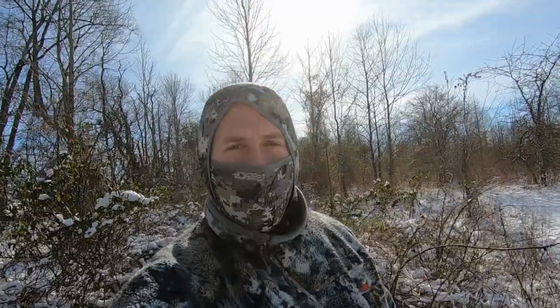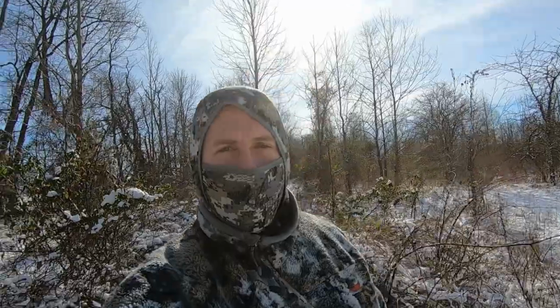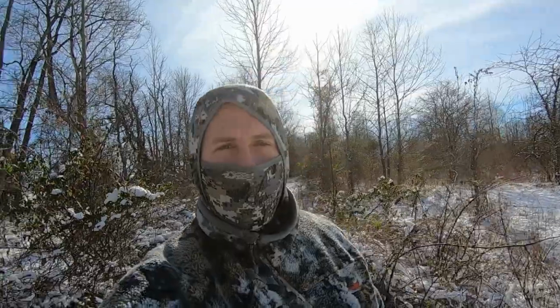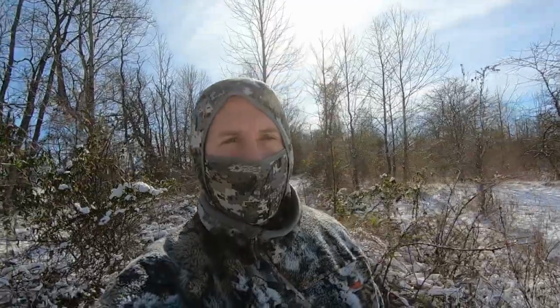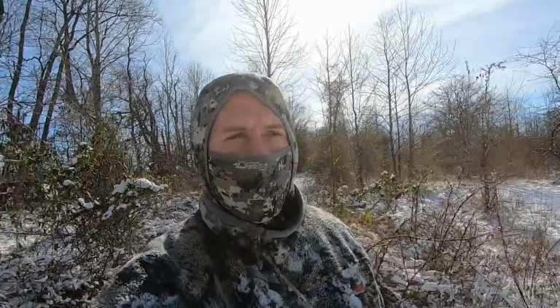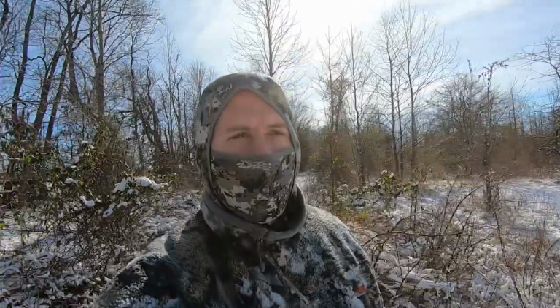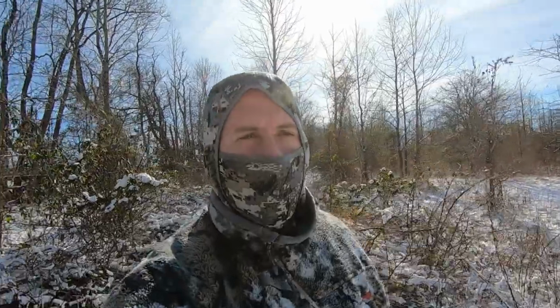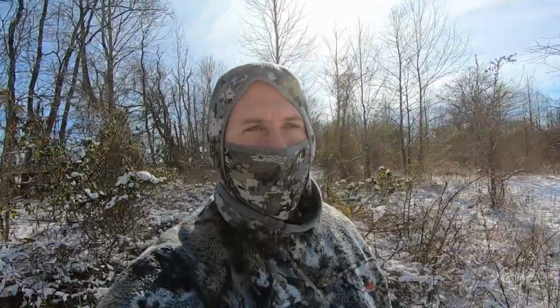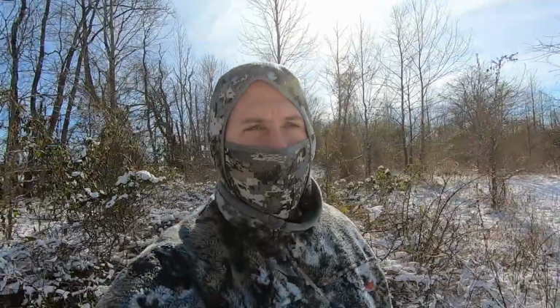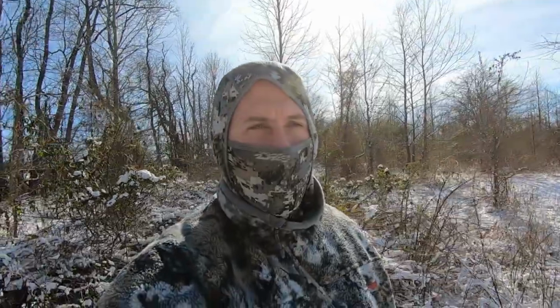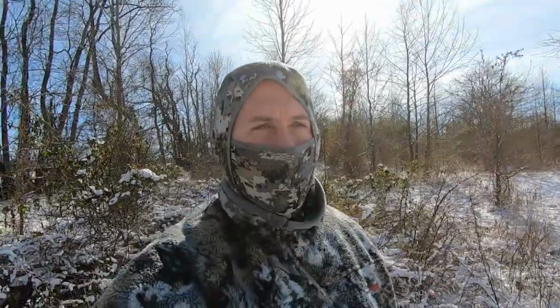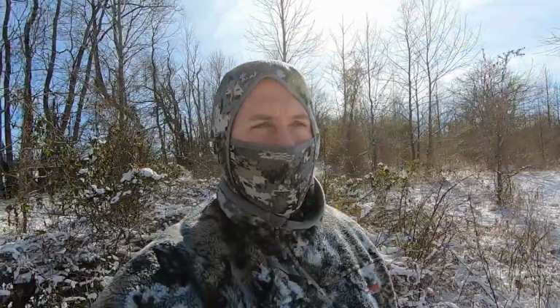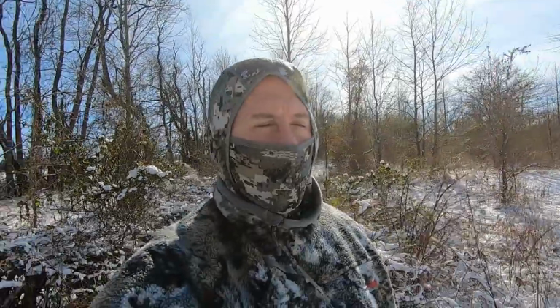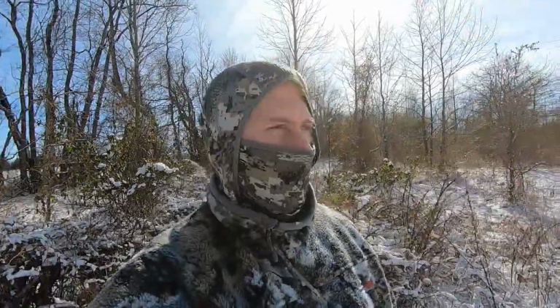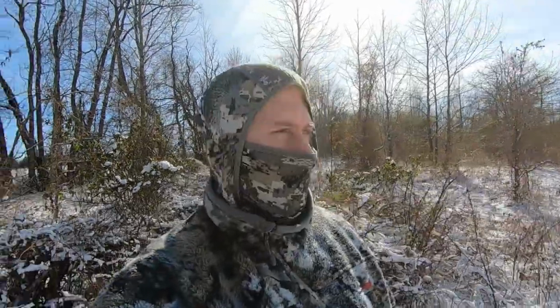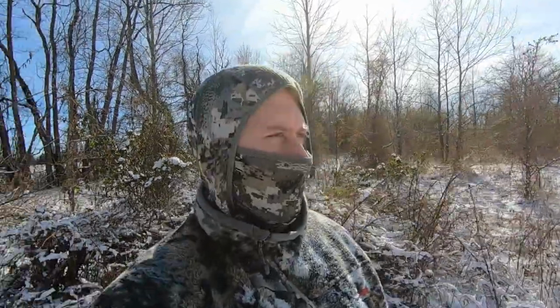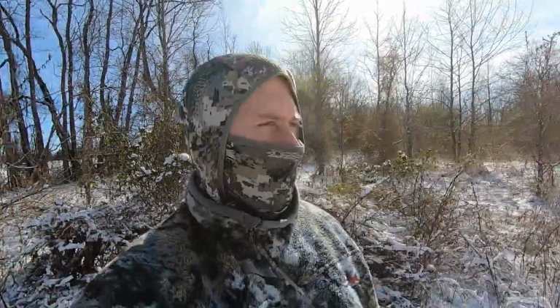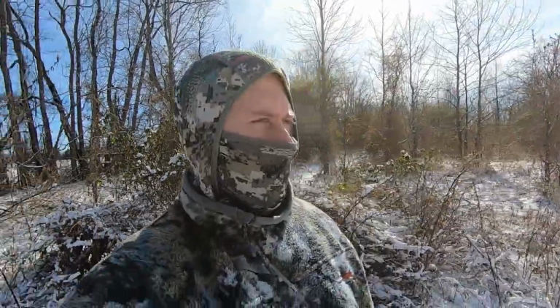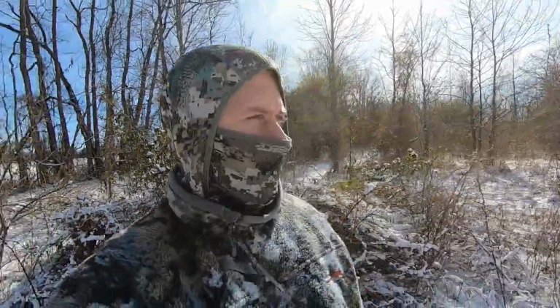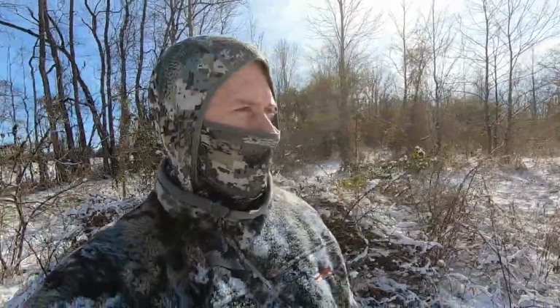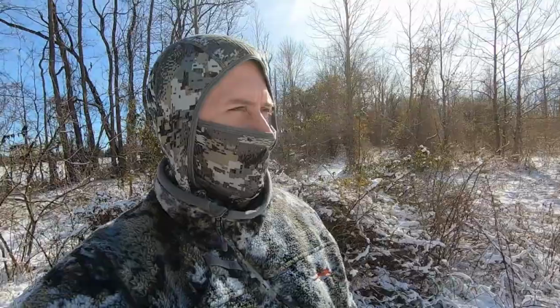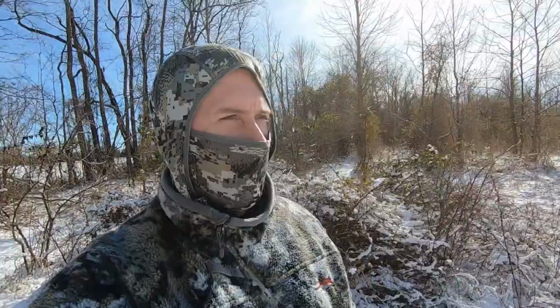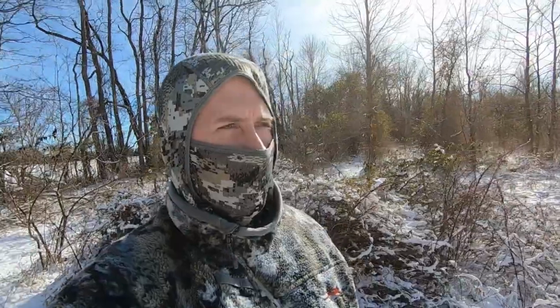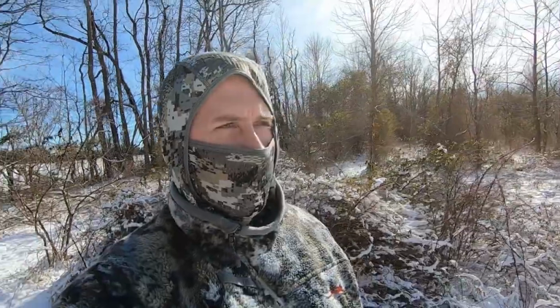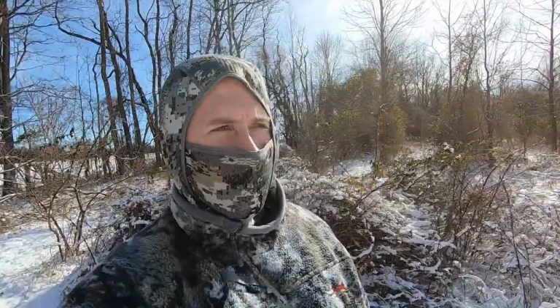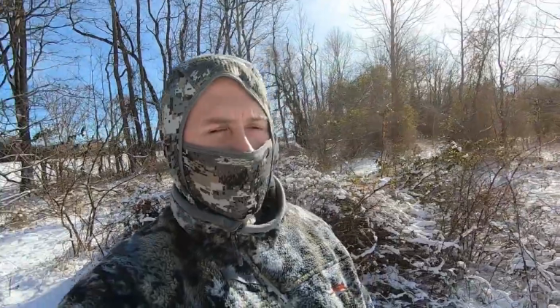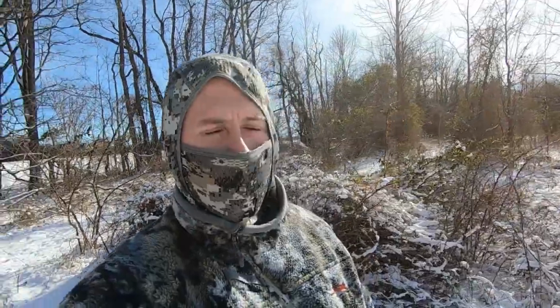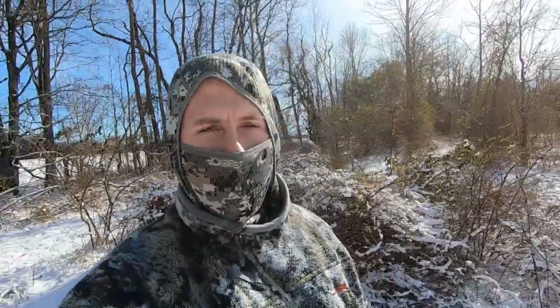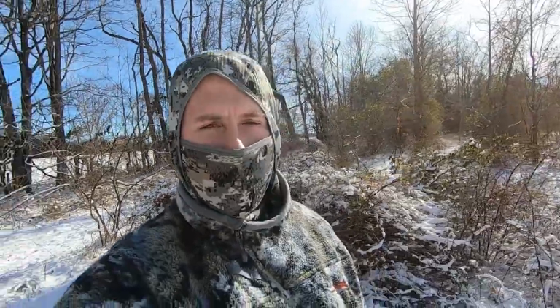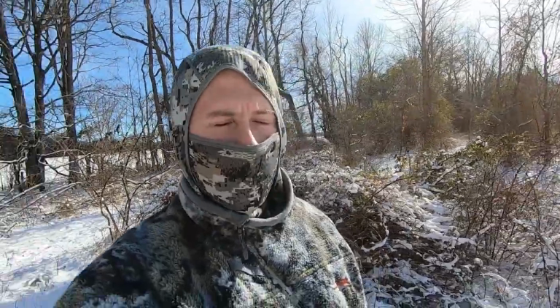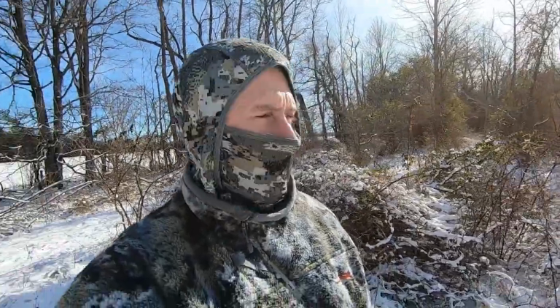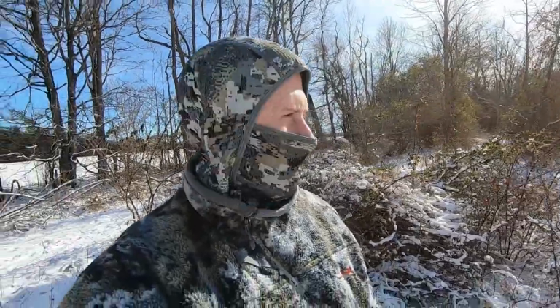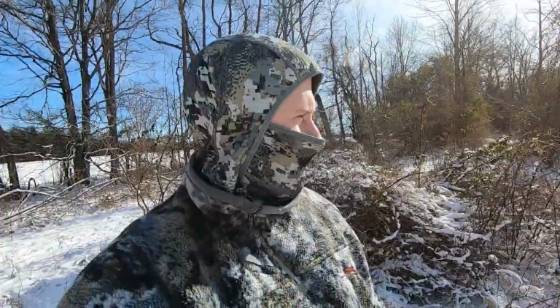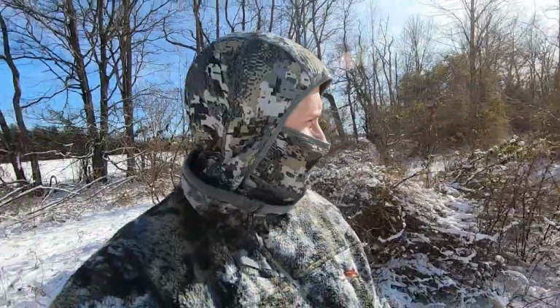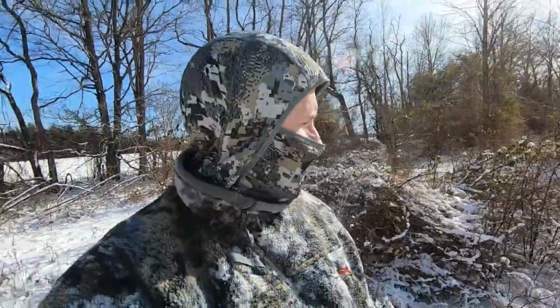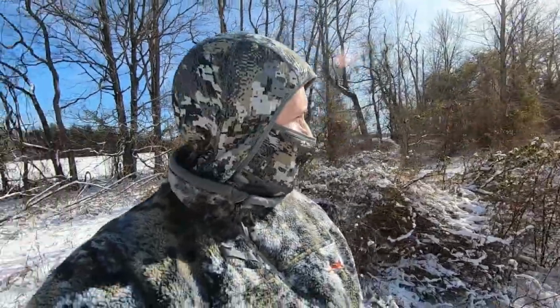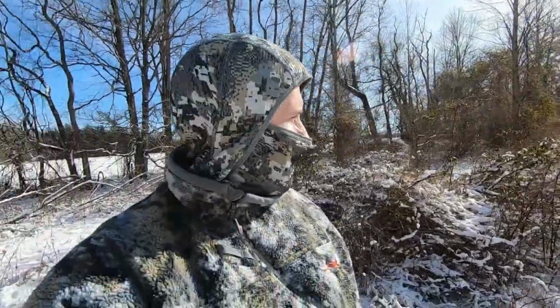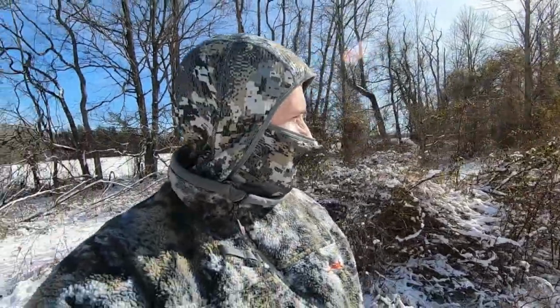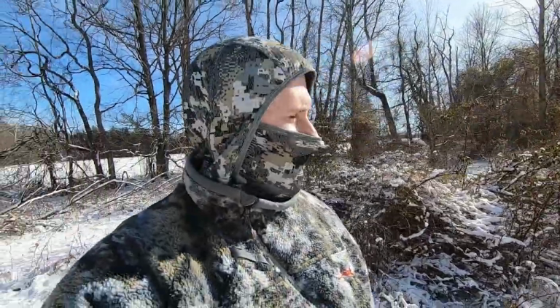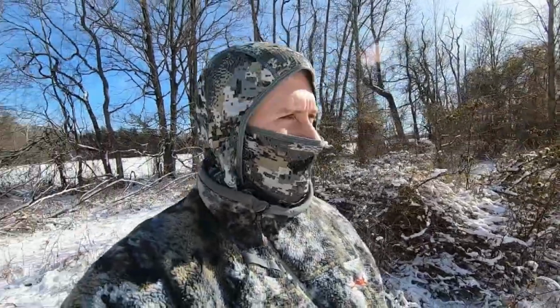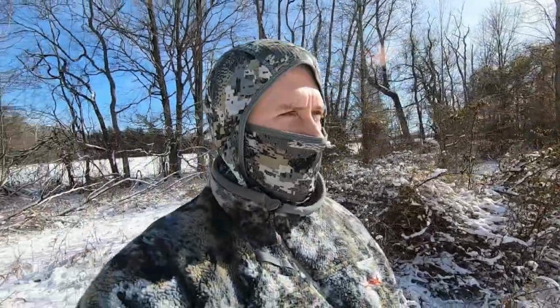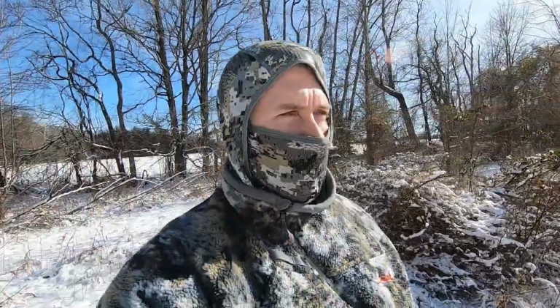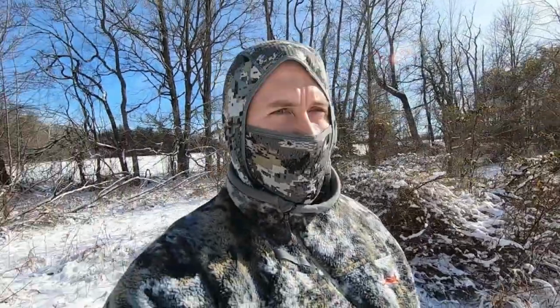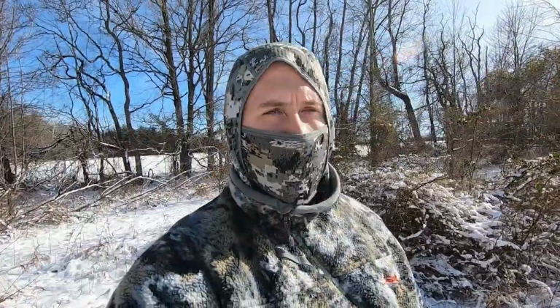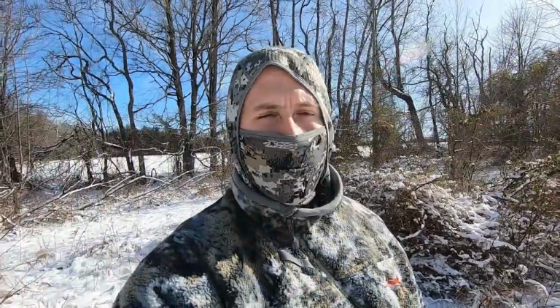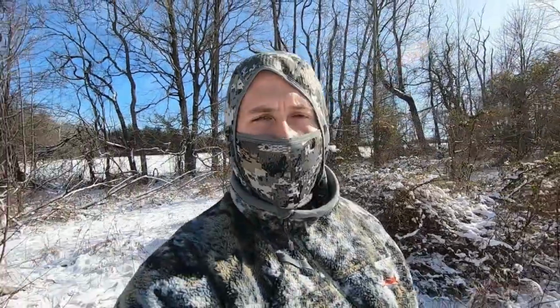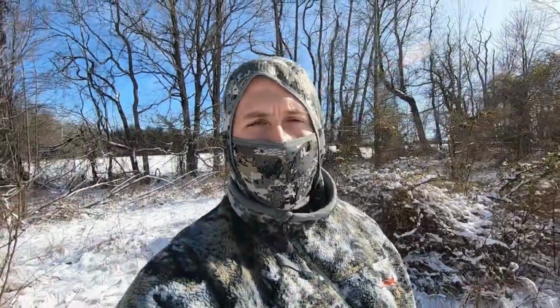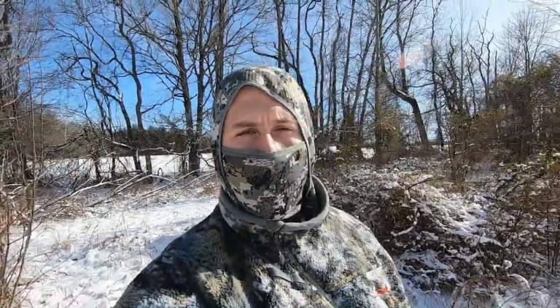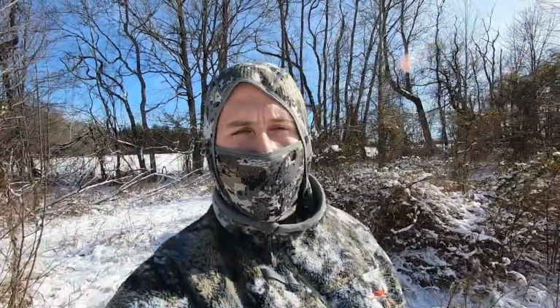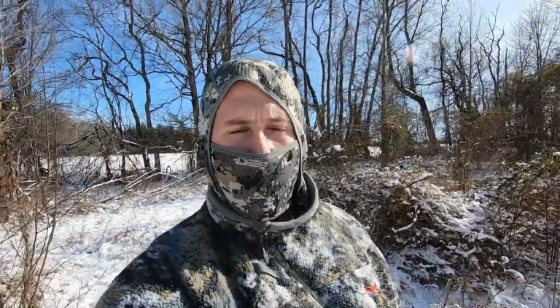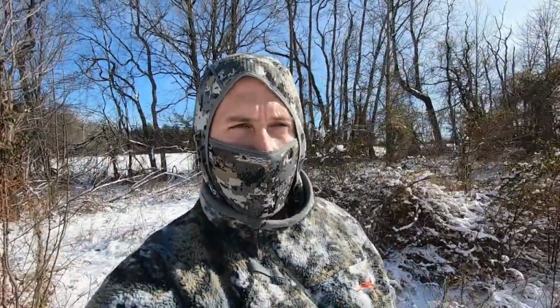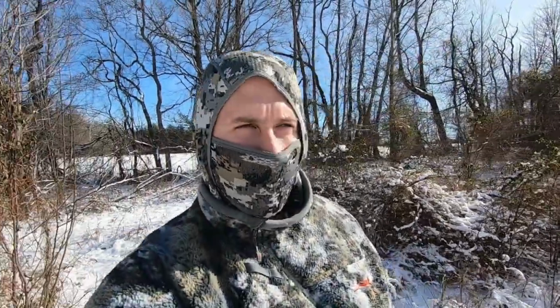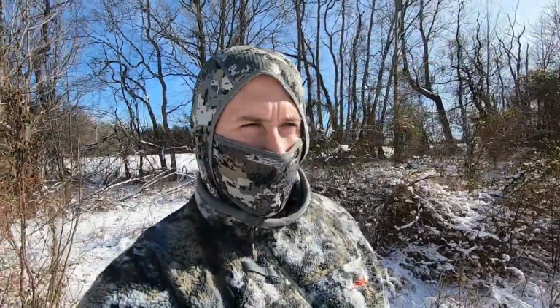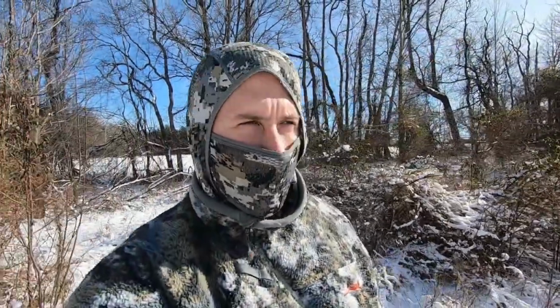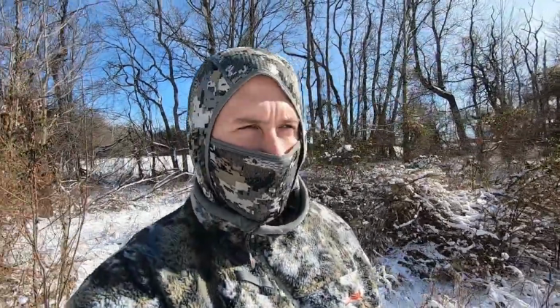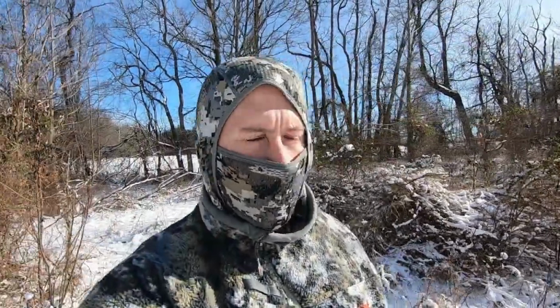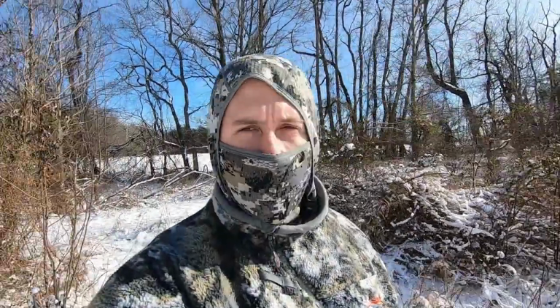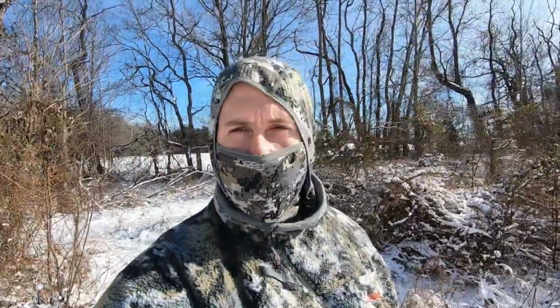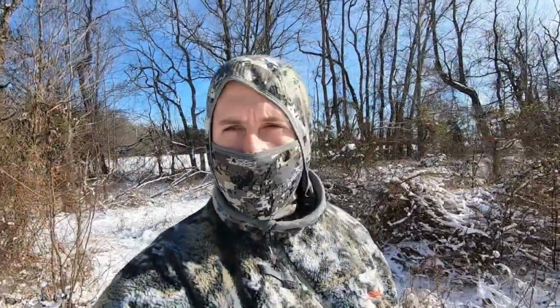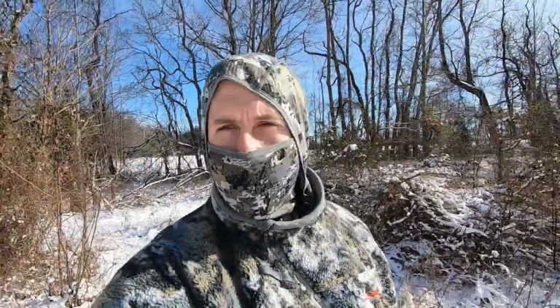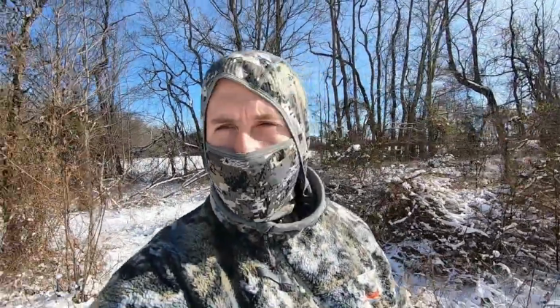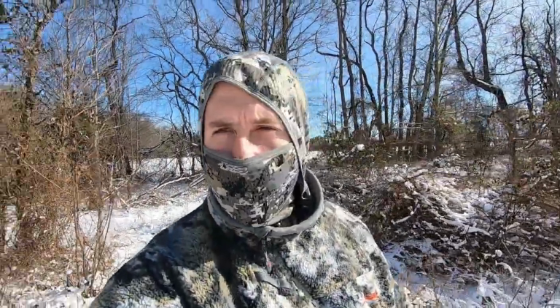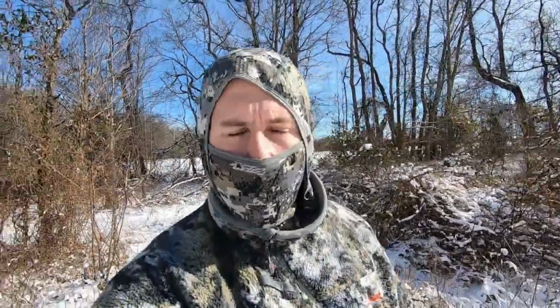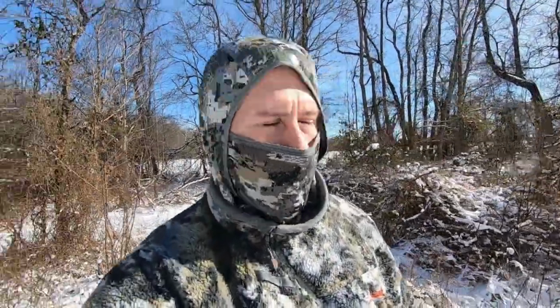No coyotes came in there. Not real surprised, but I'm going to hop back on the bike and we'll go check some trail cameras.